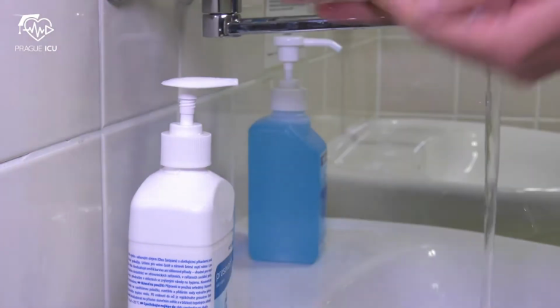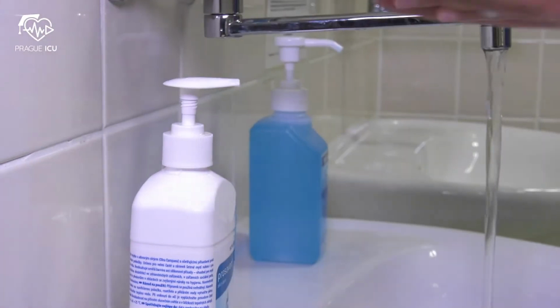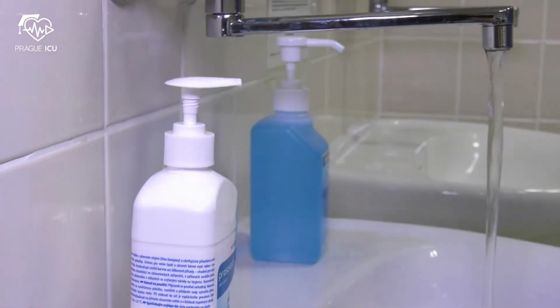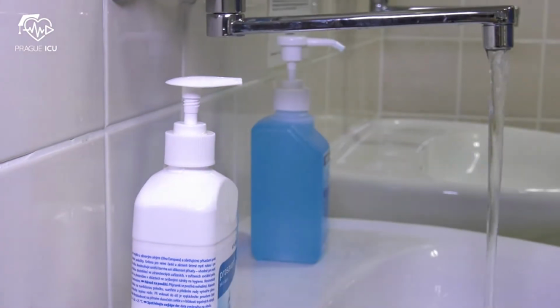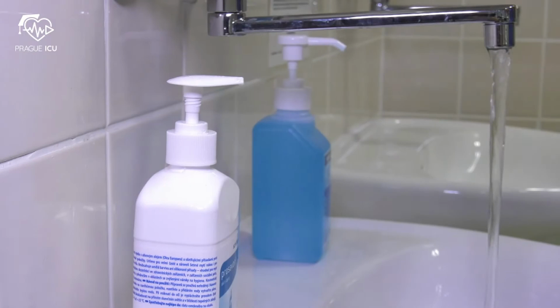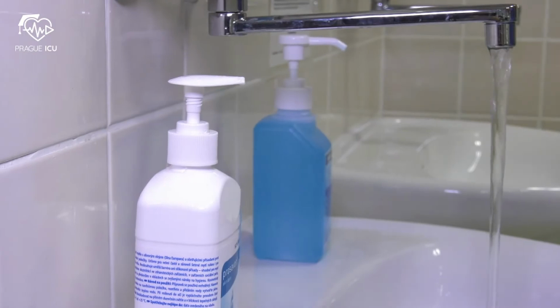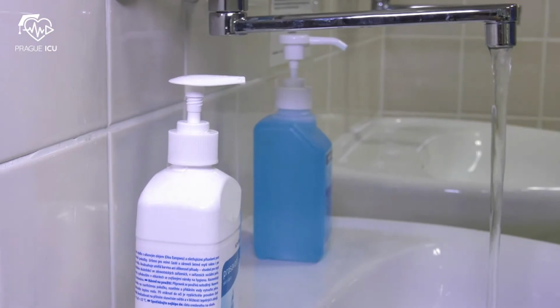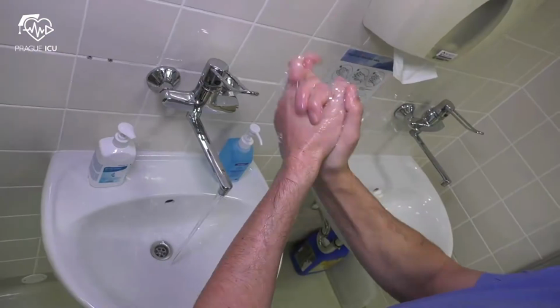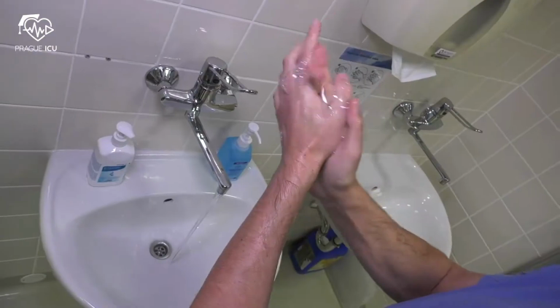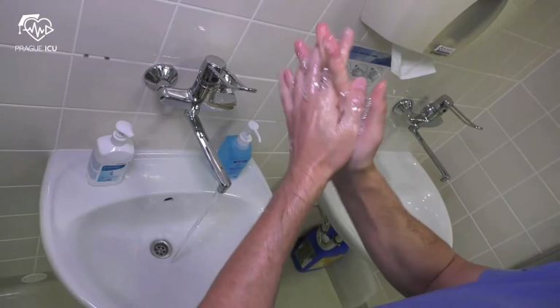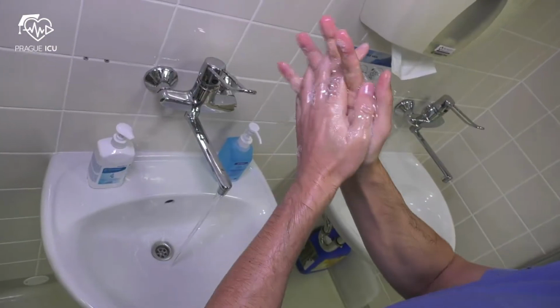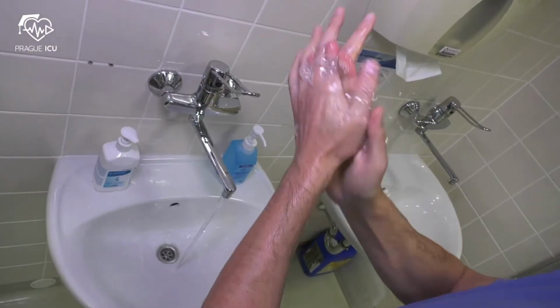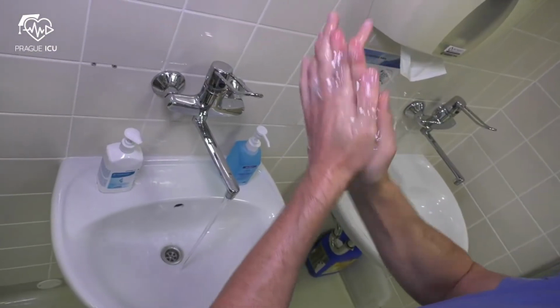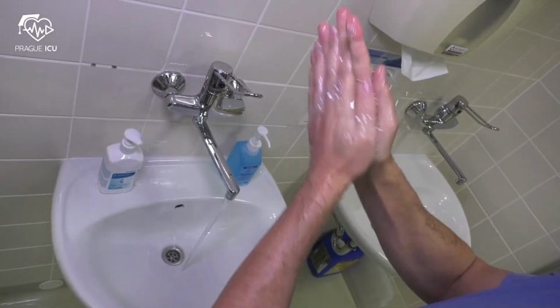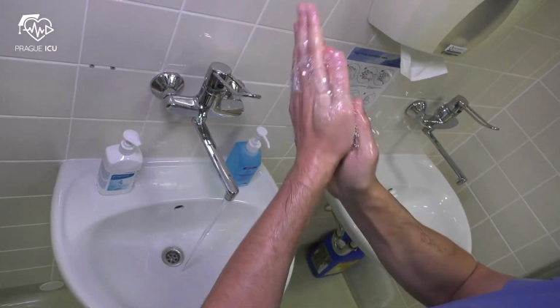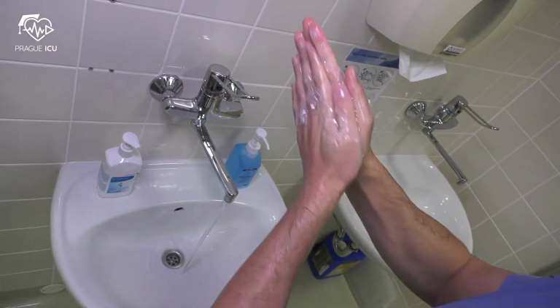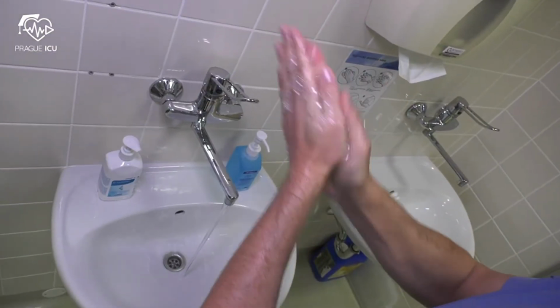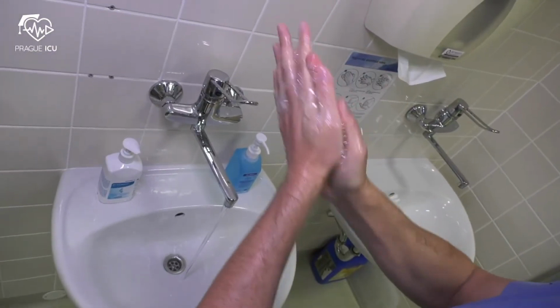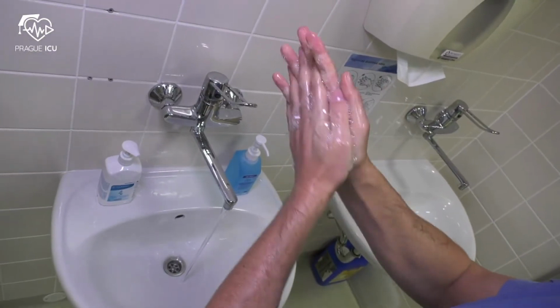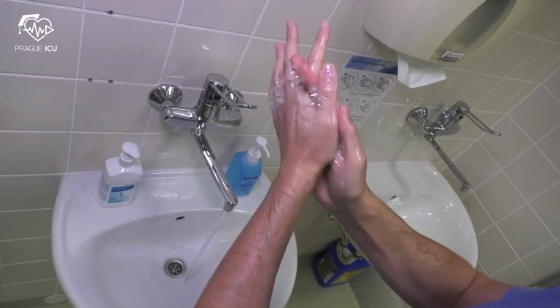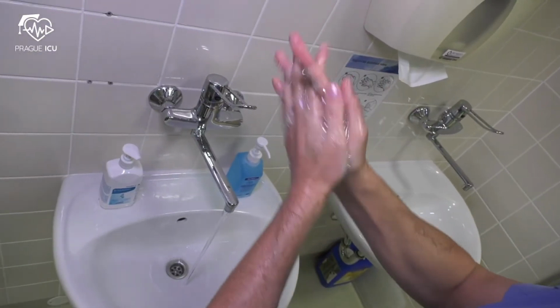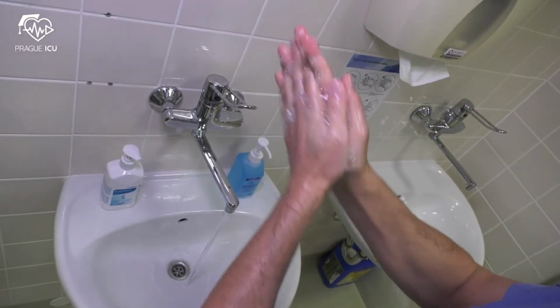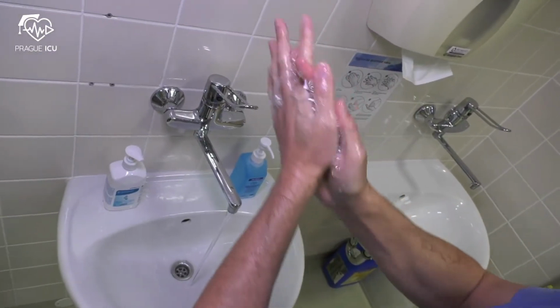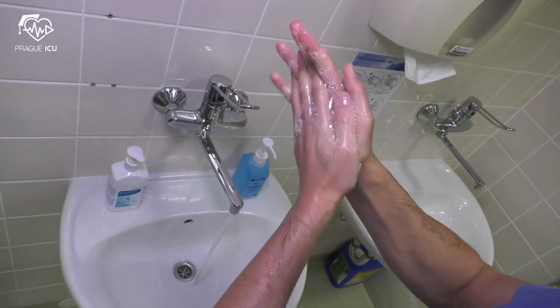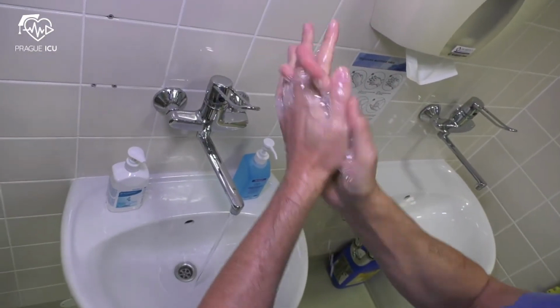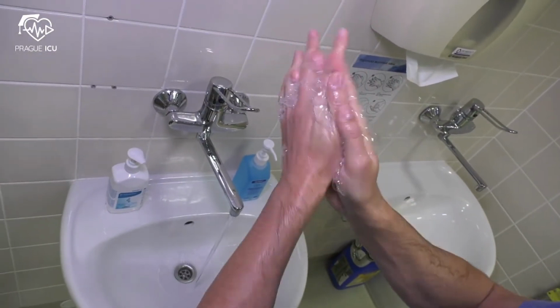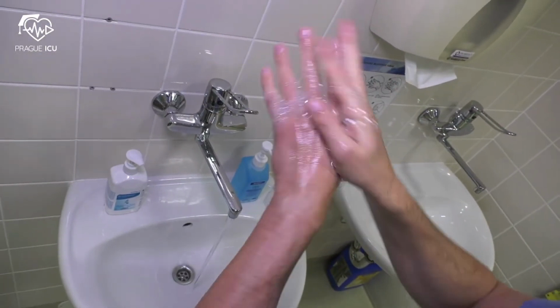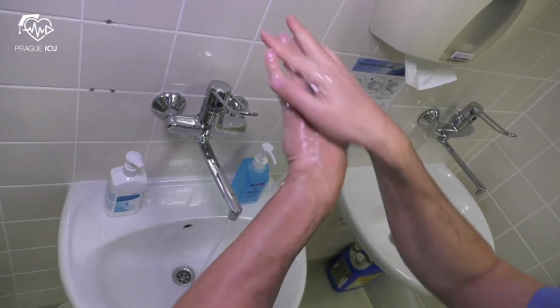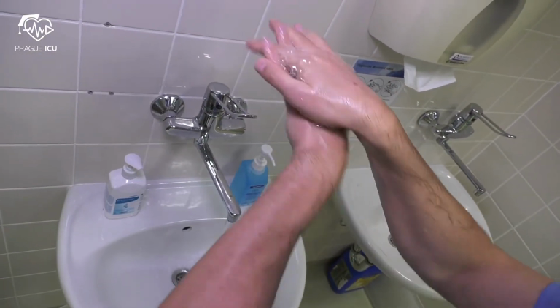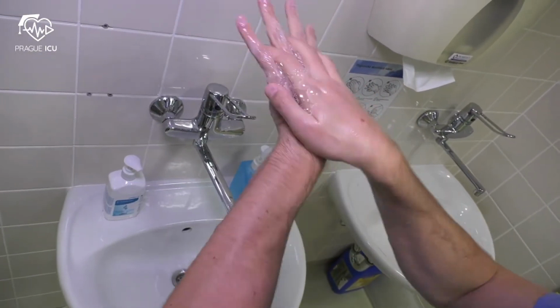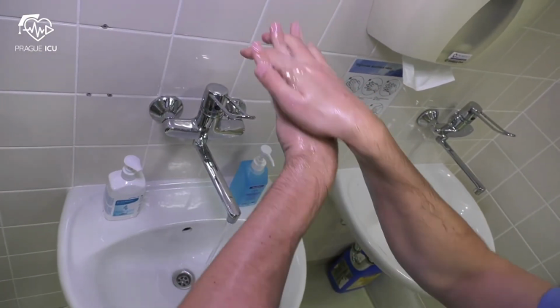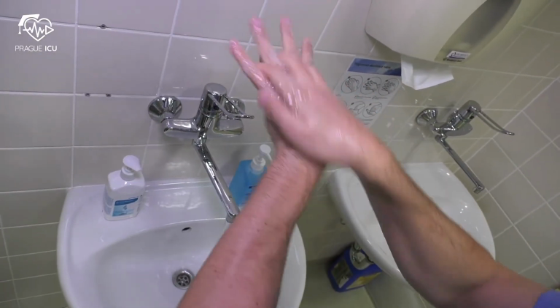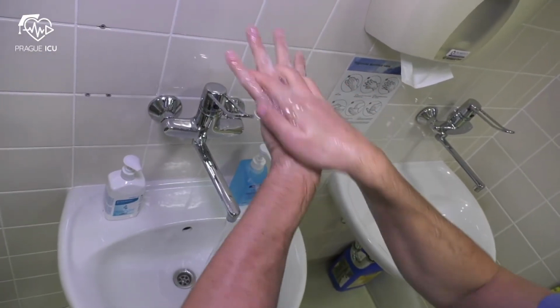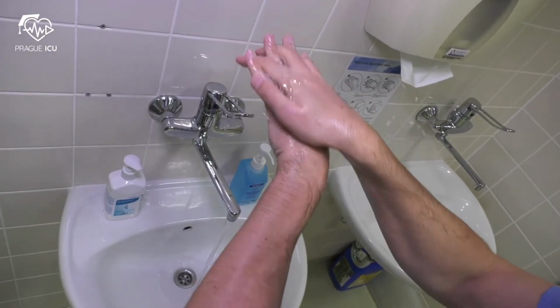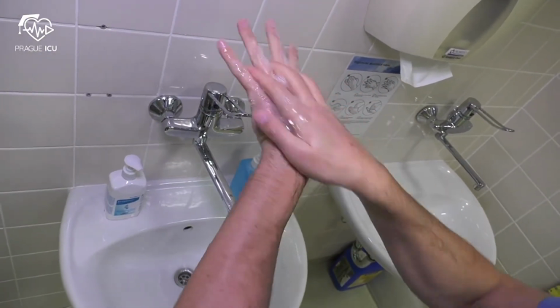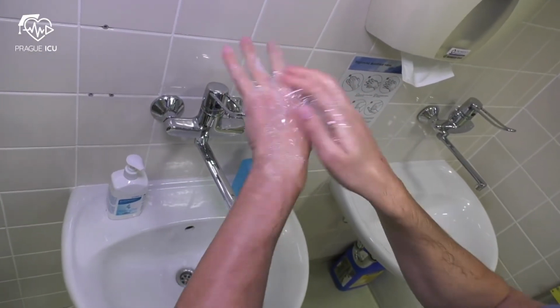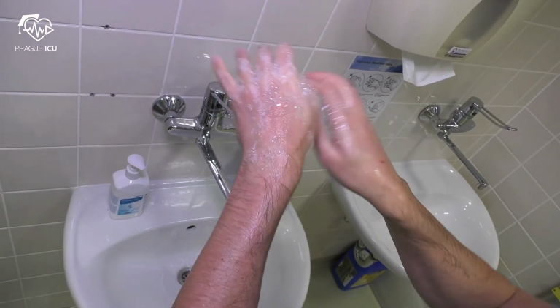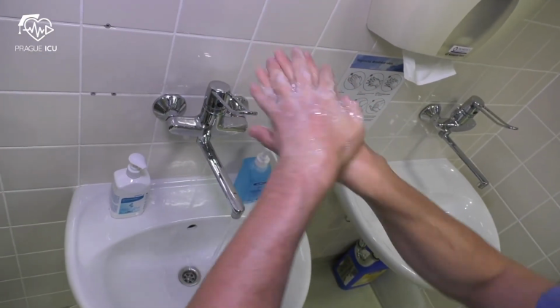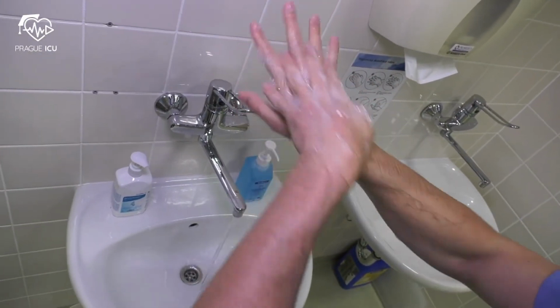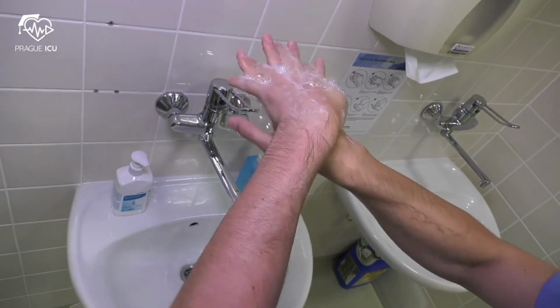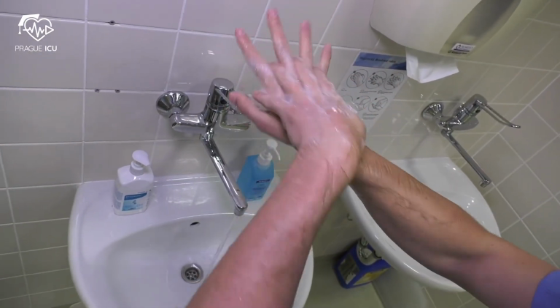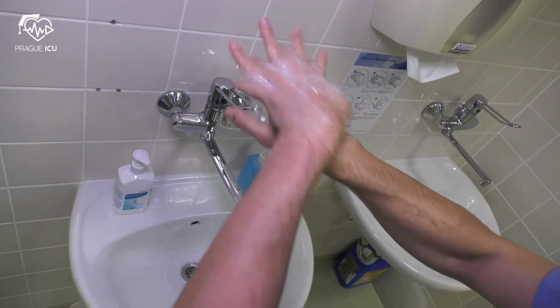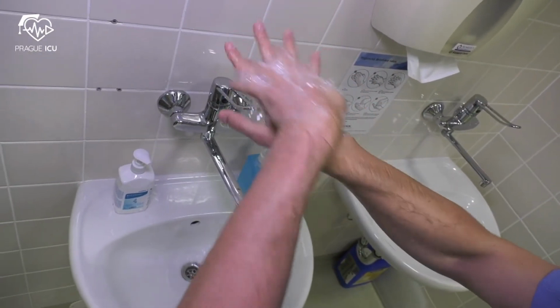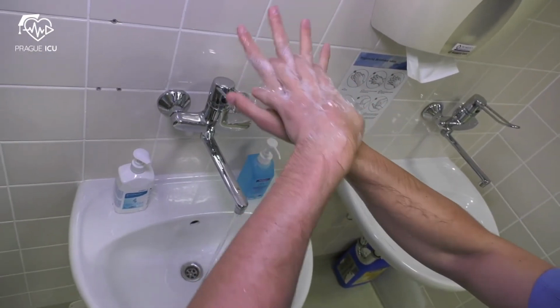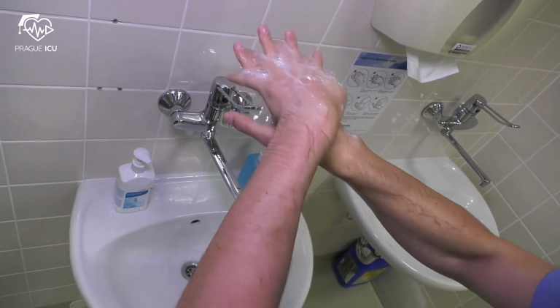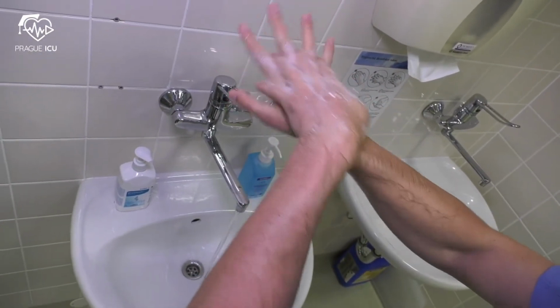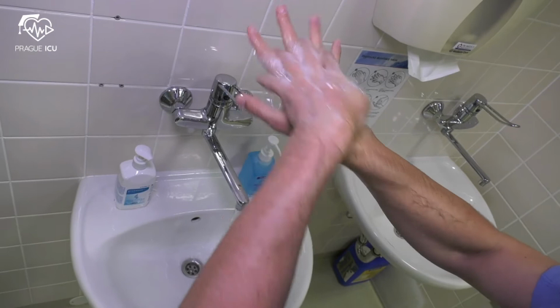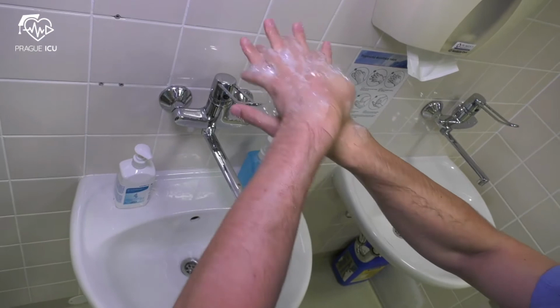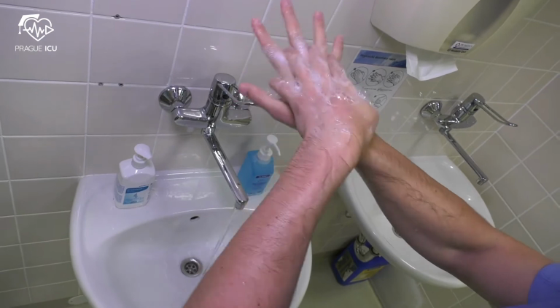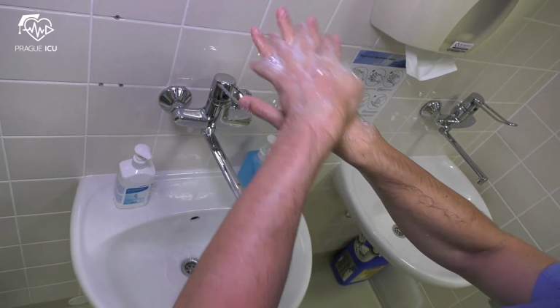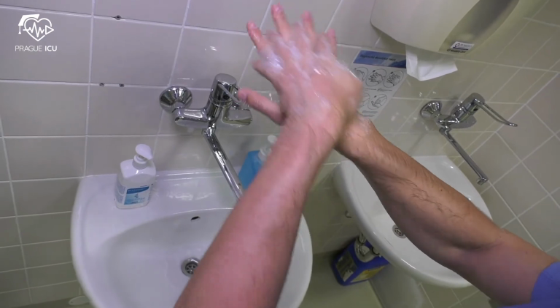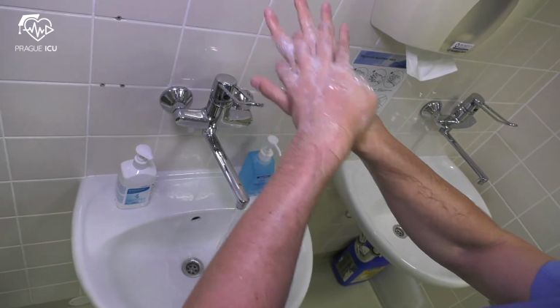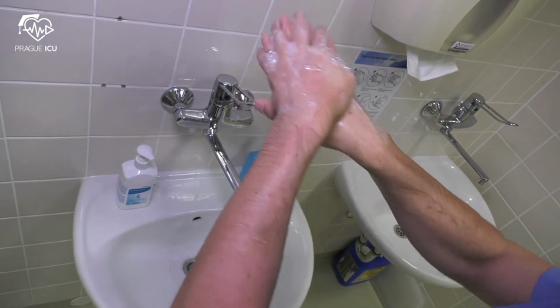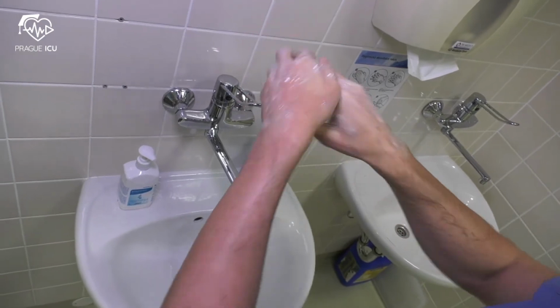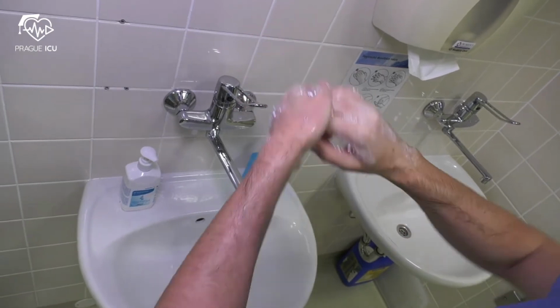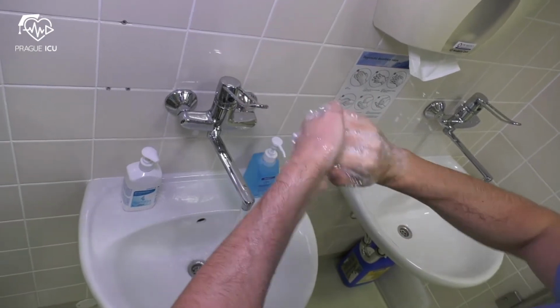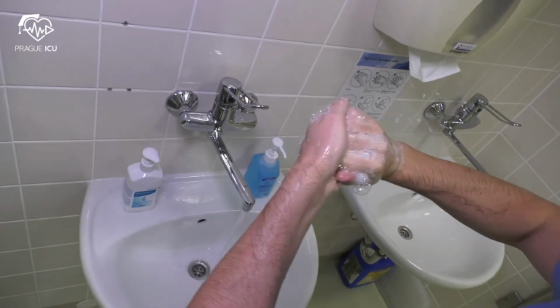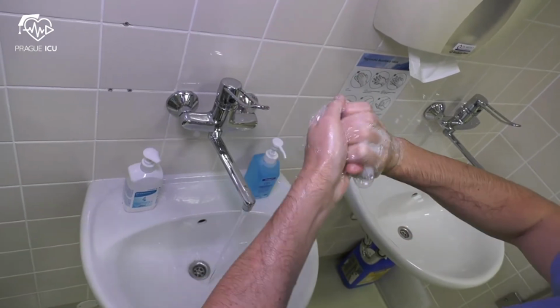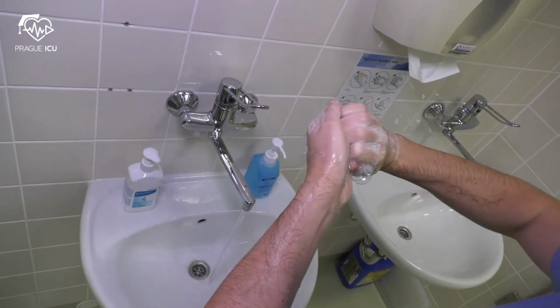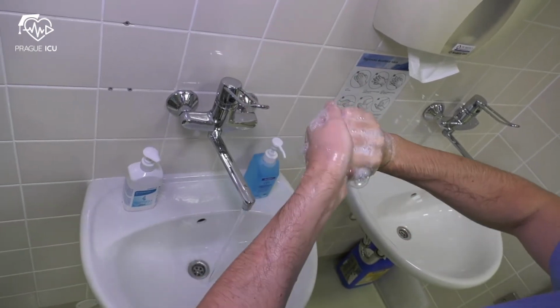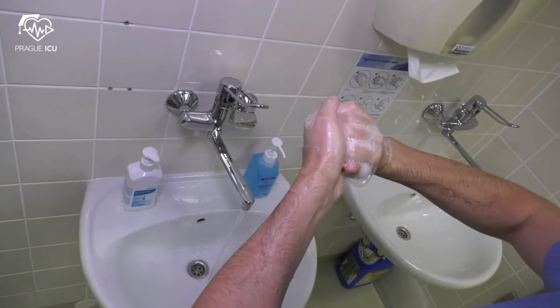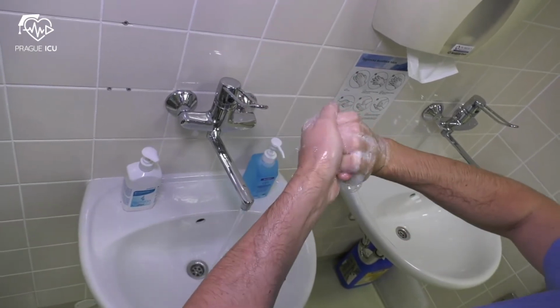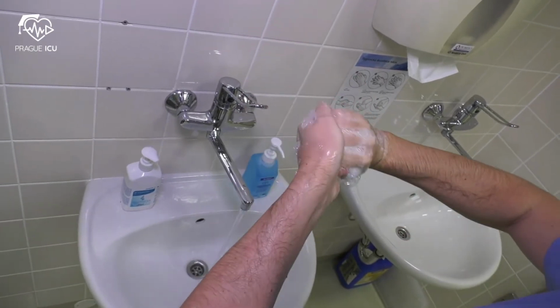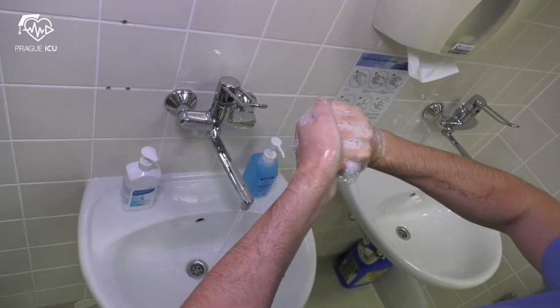Apply soap and spread well on hands. Self-wash for at least 30 seconds.